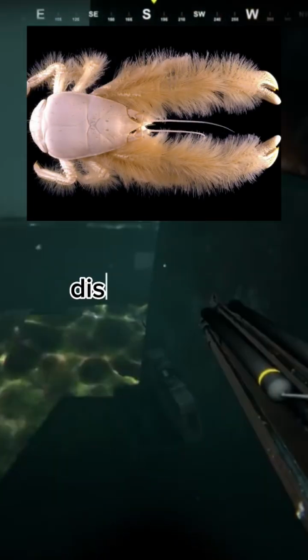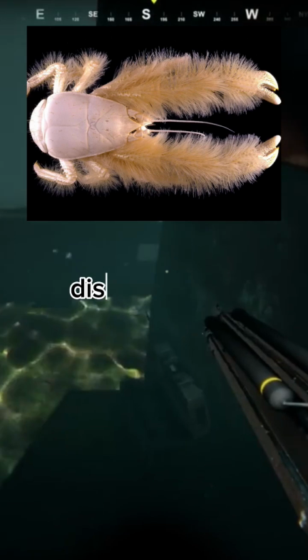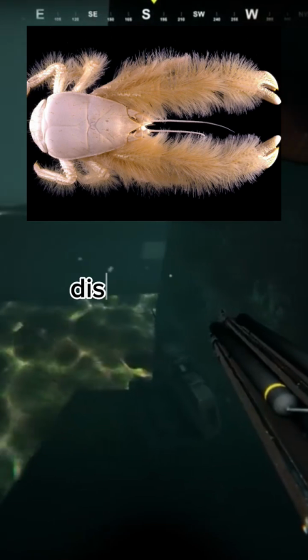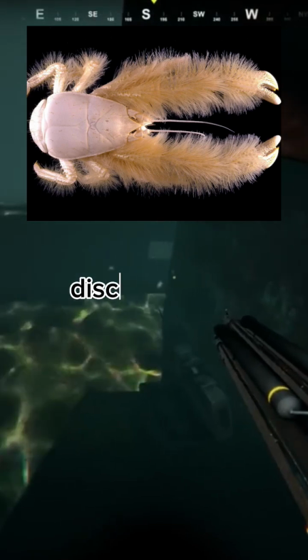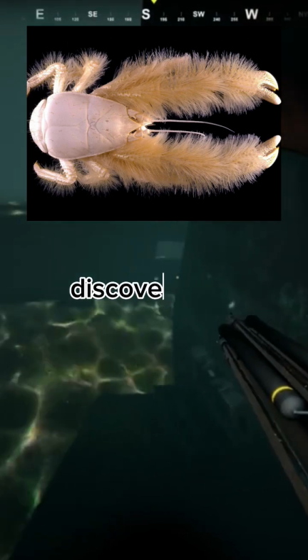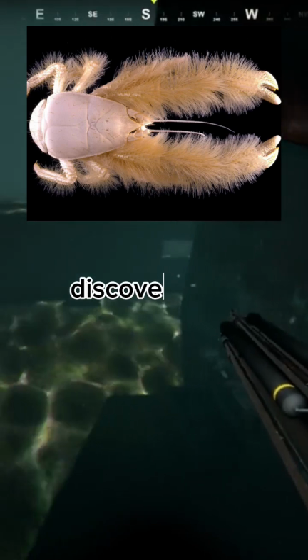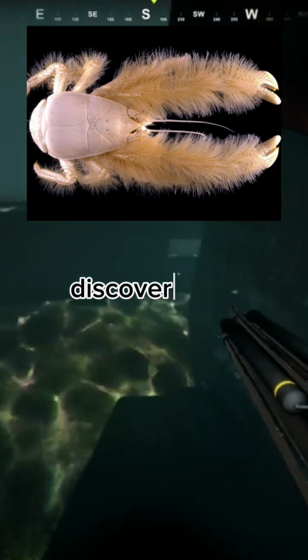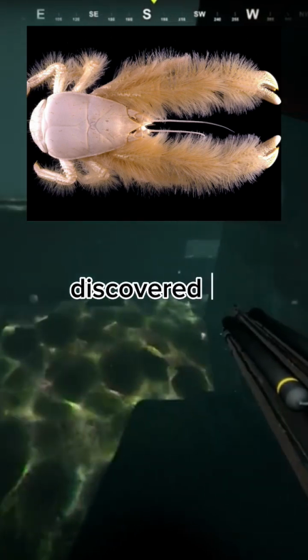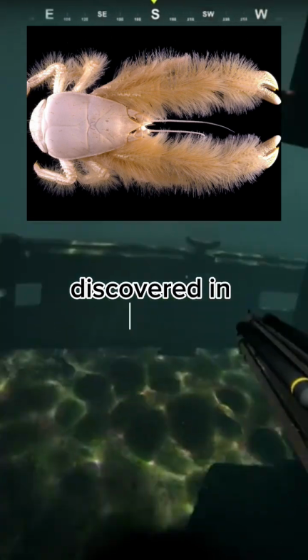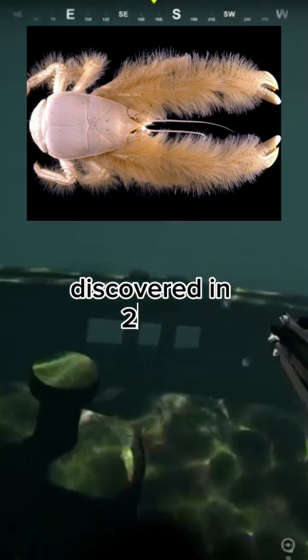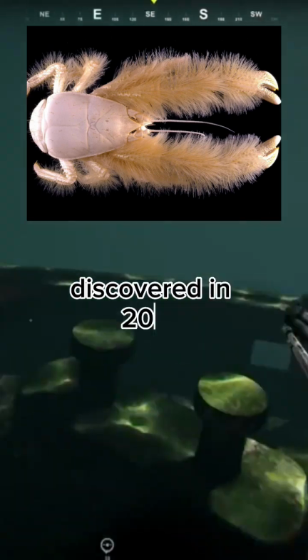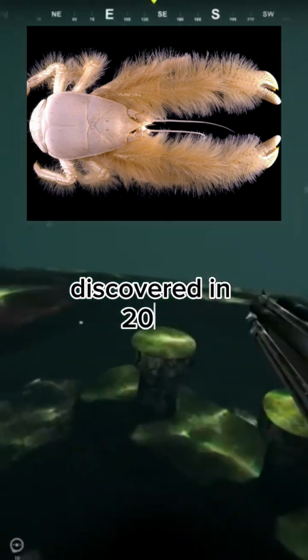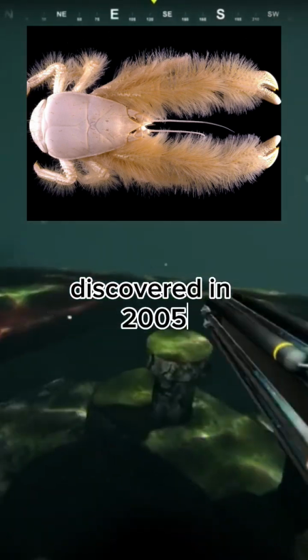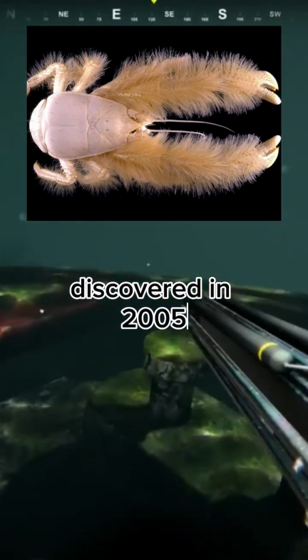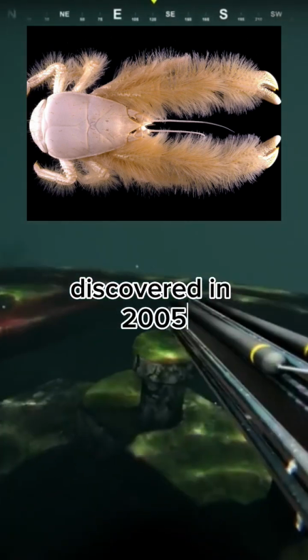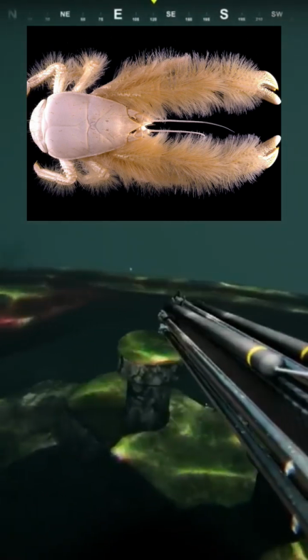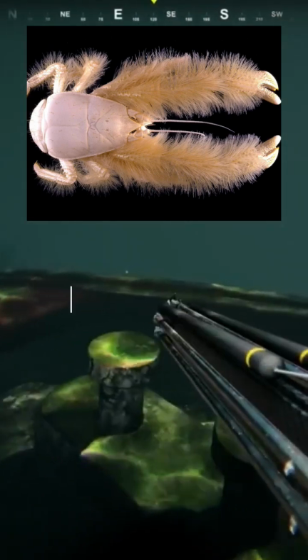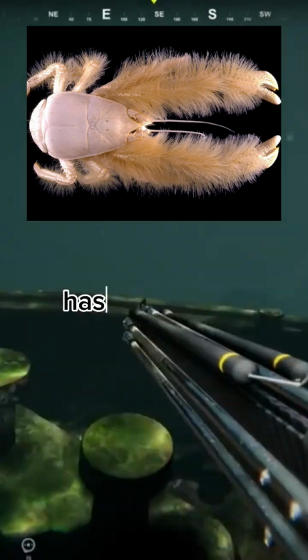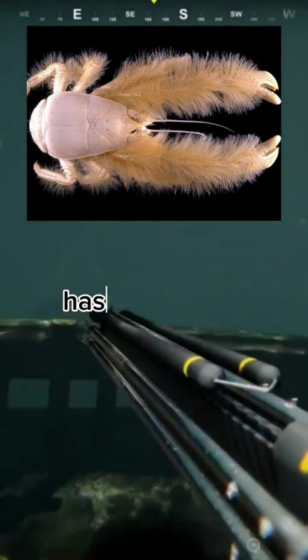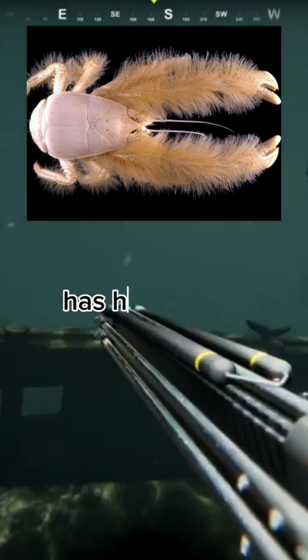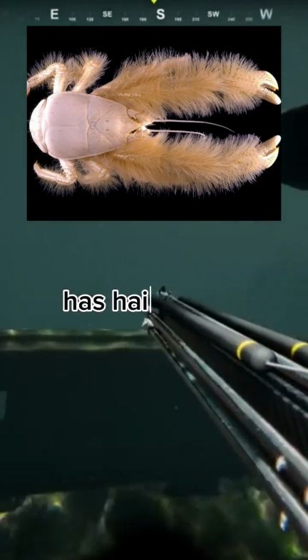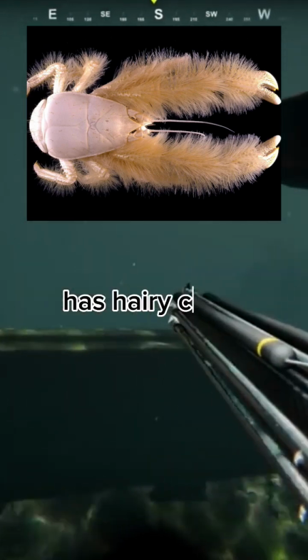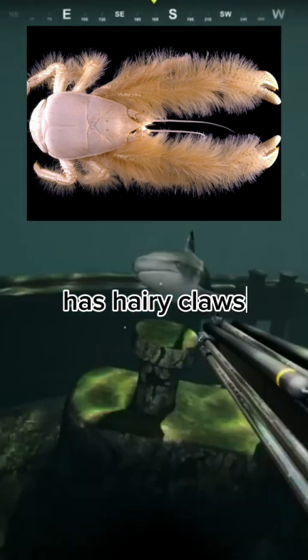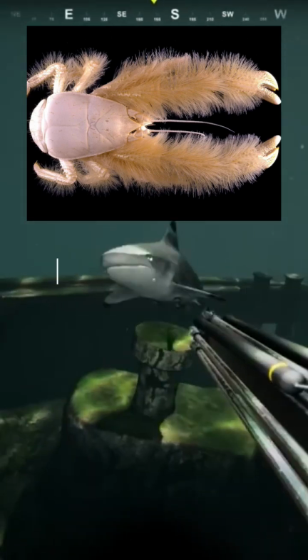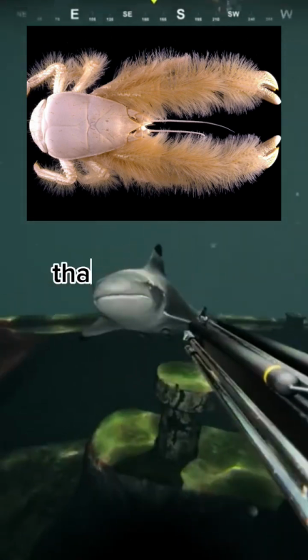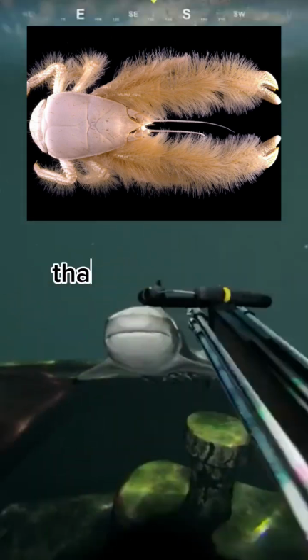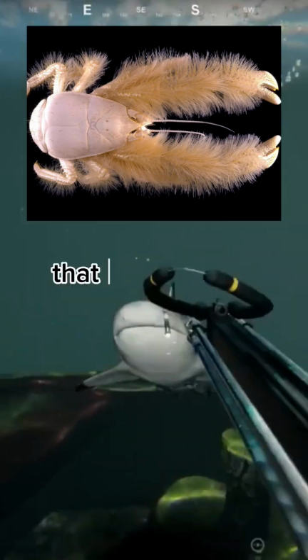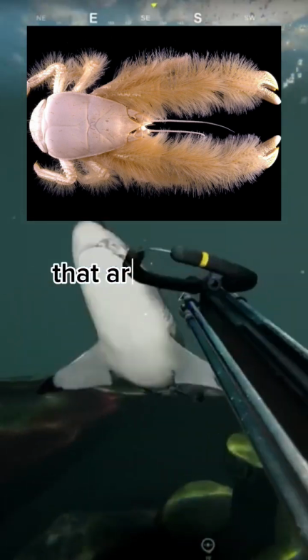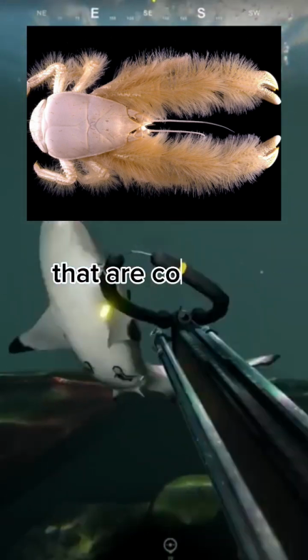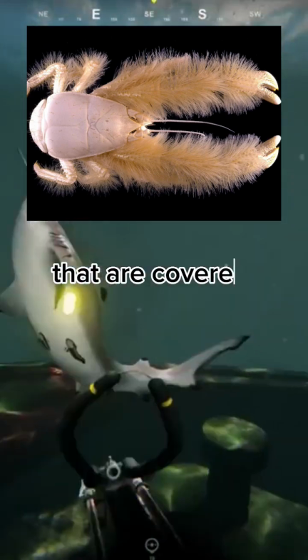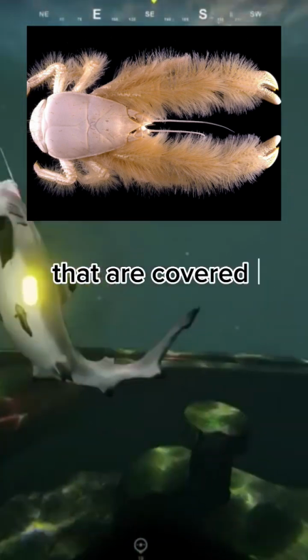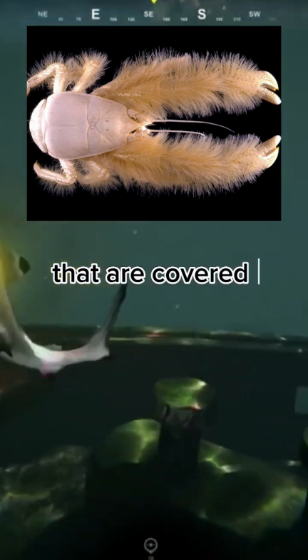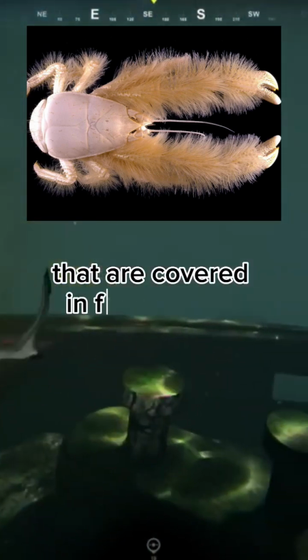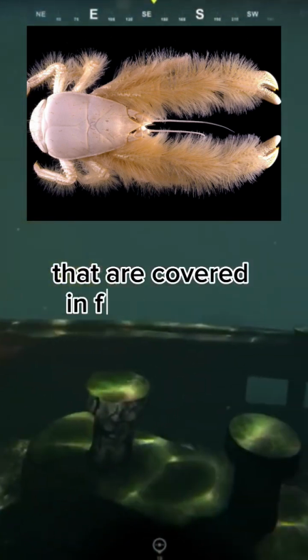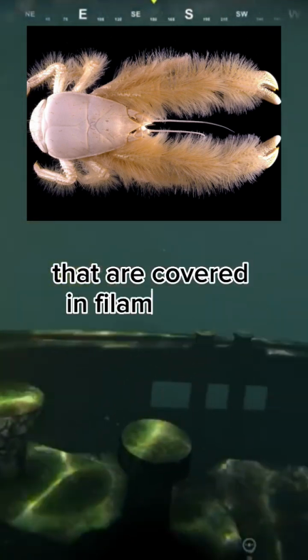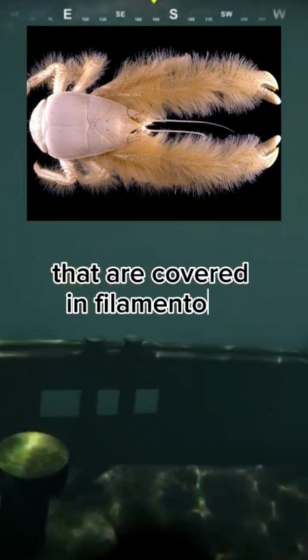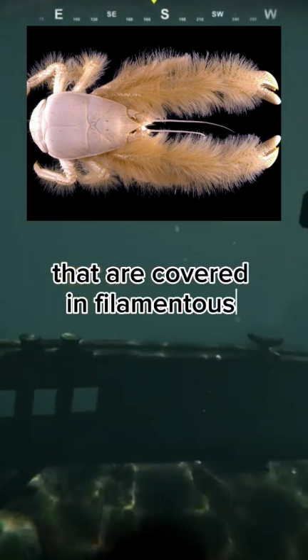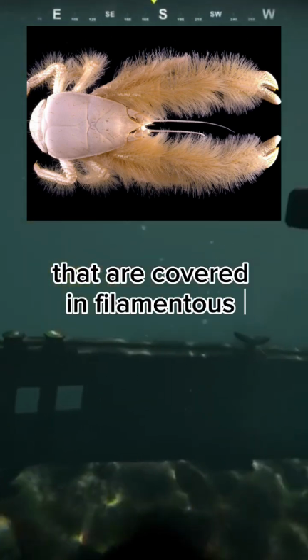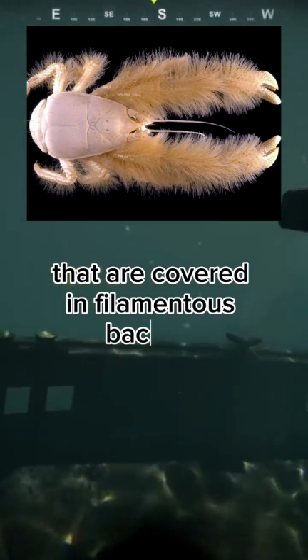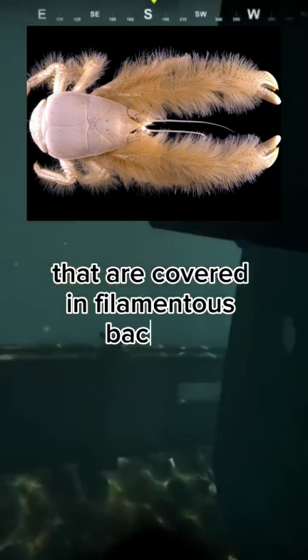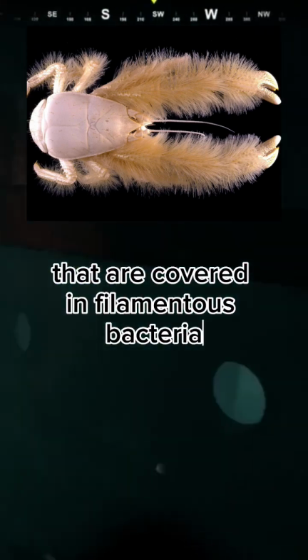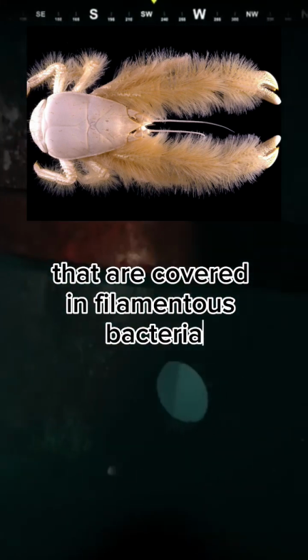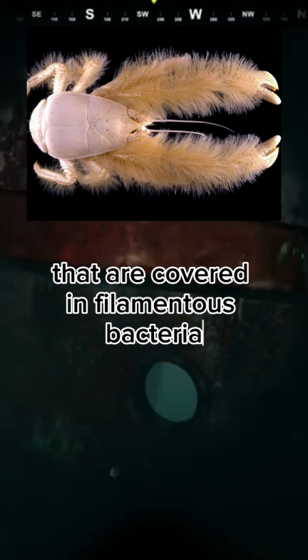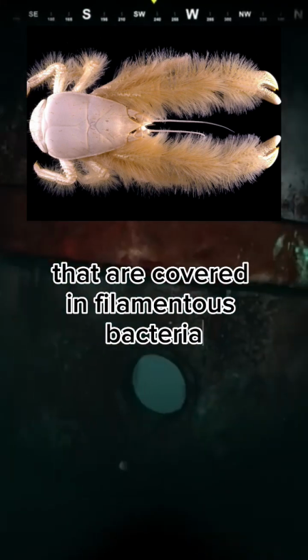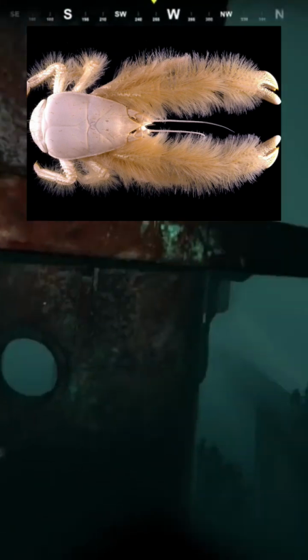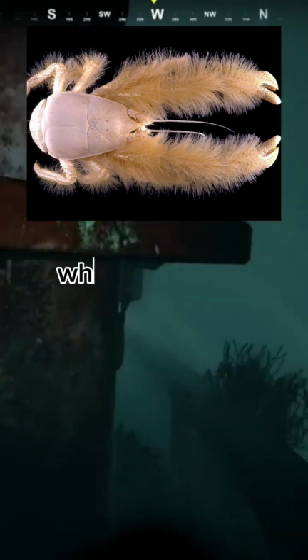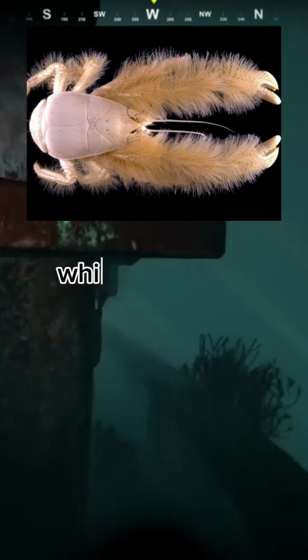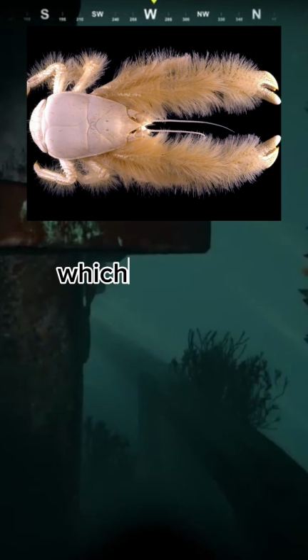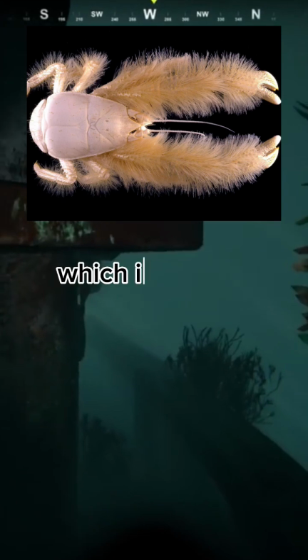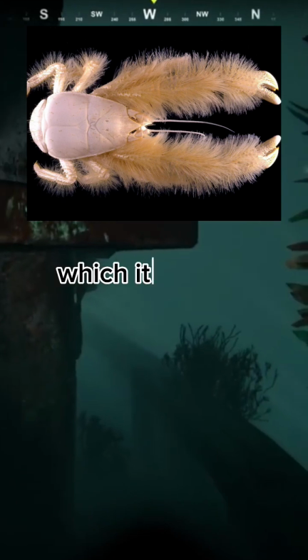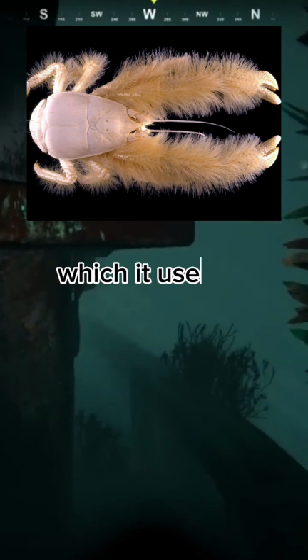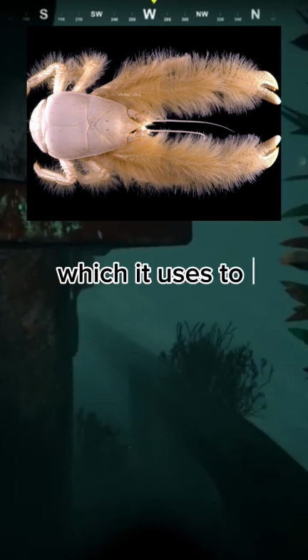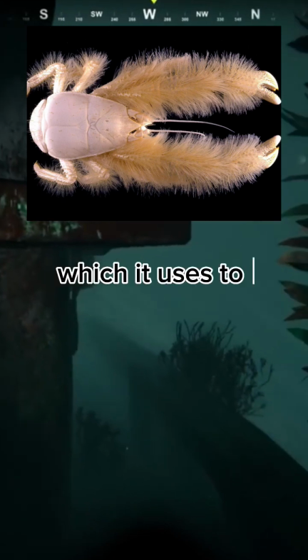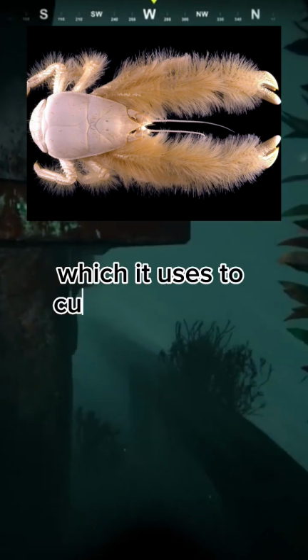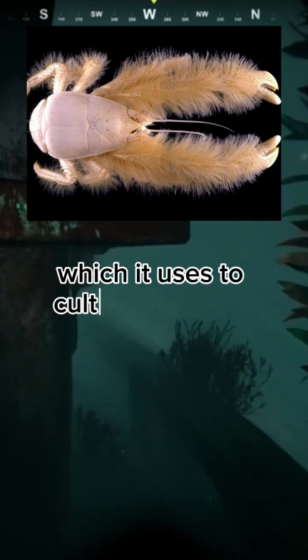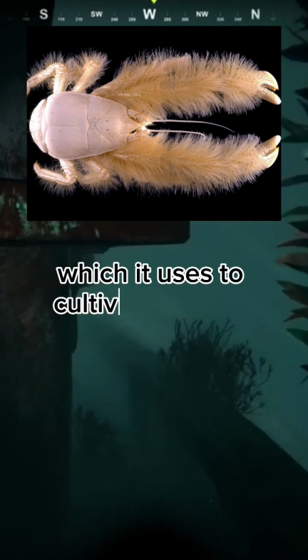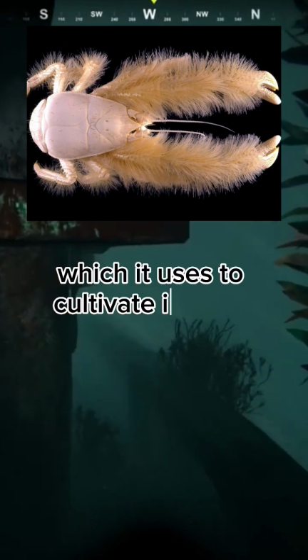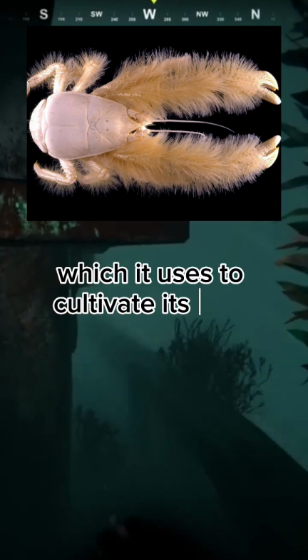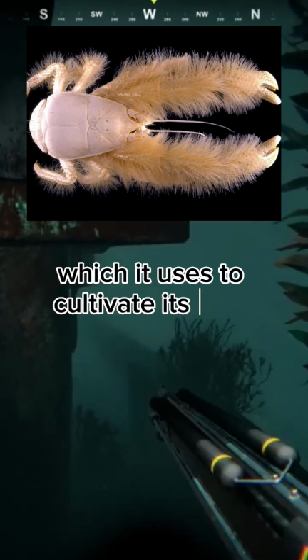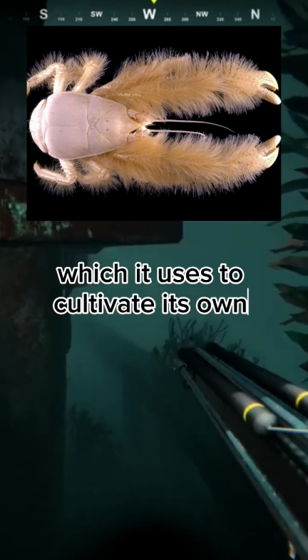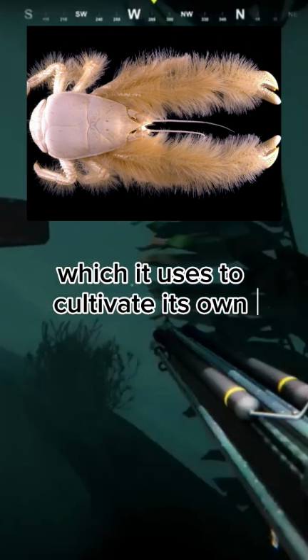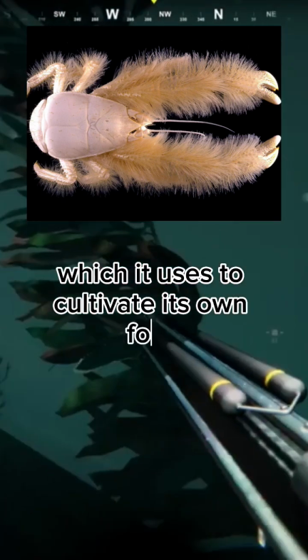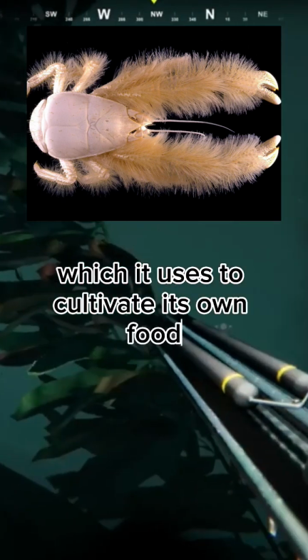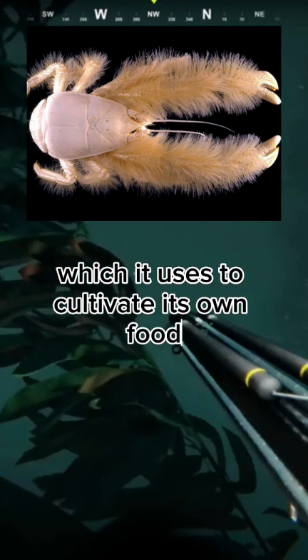The yeti crab, discovered in 2005, has hairy claws that are covered in filamentous bacteria, which it uses to cultivate its own food.